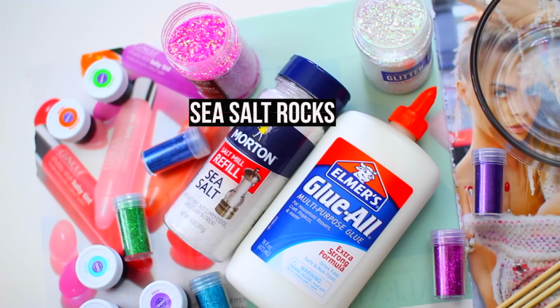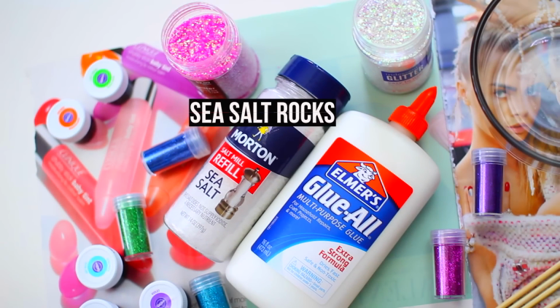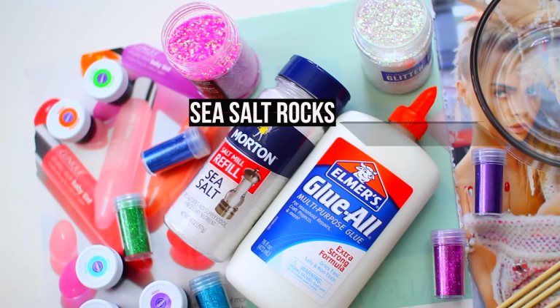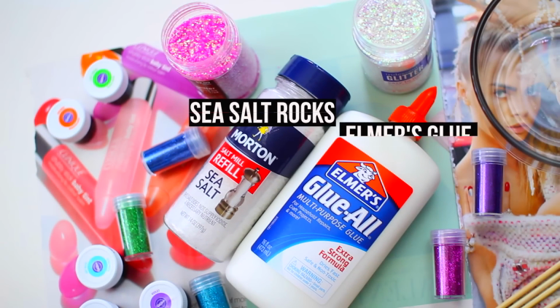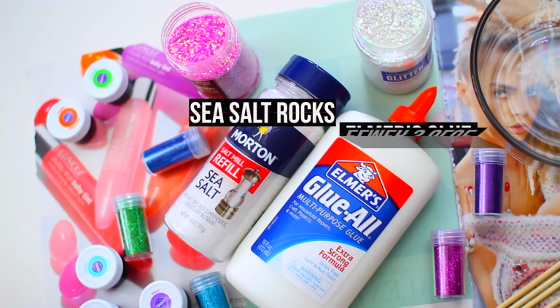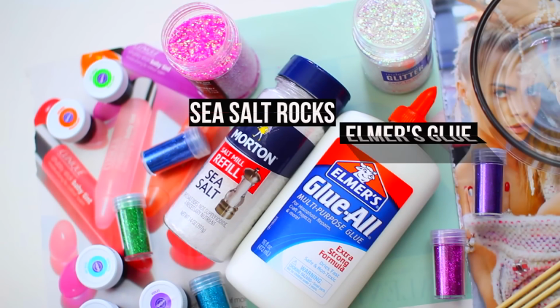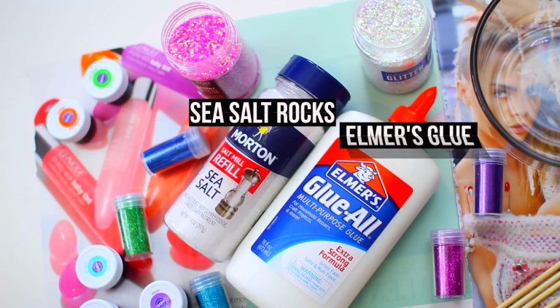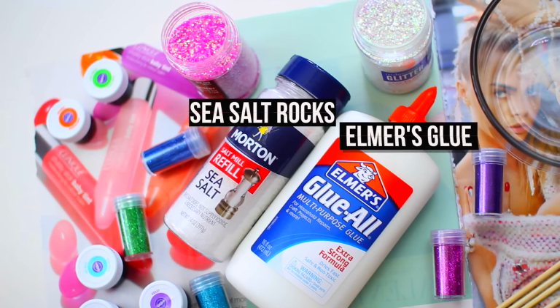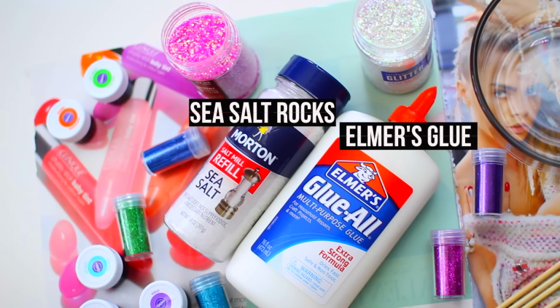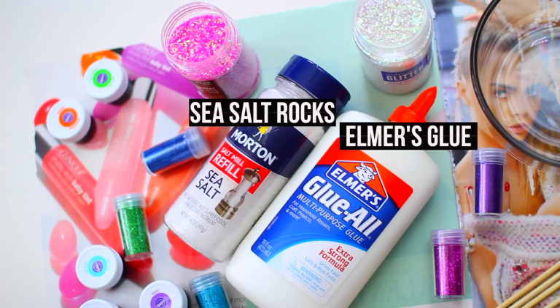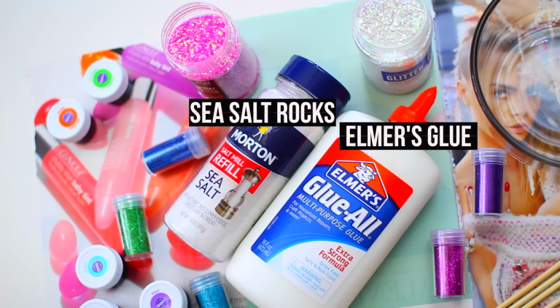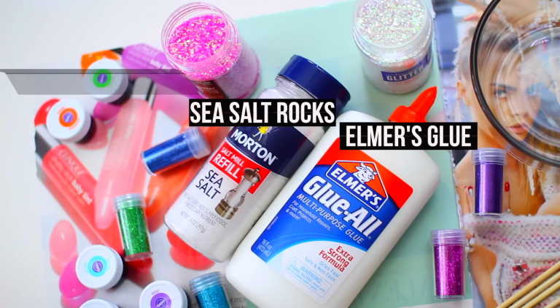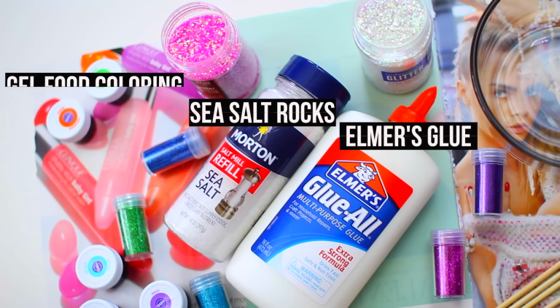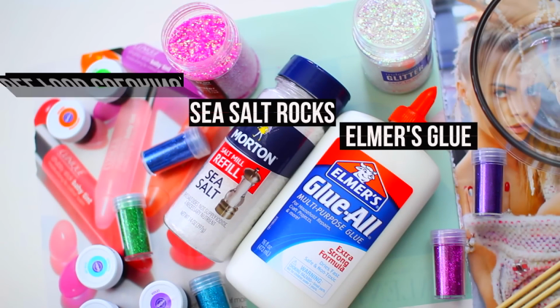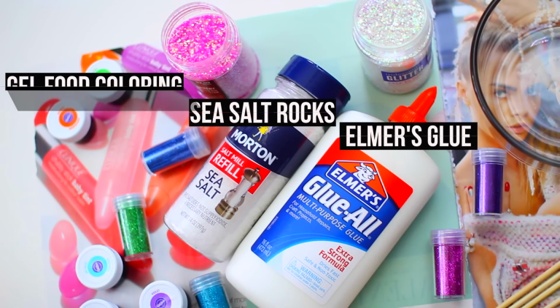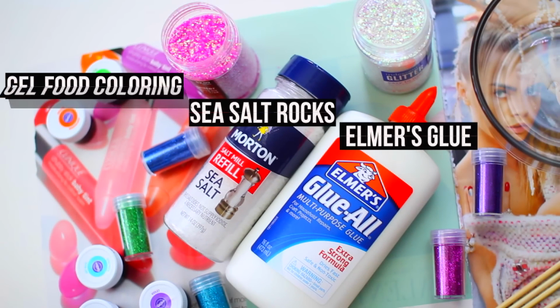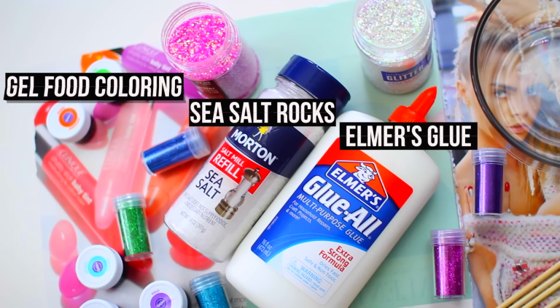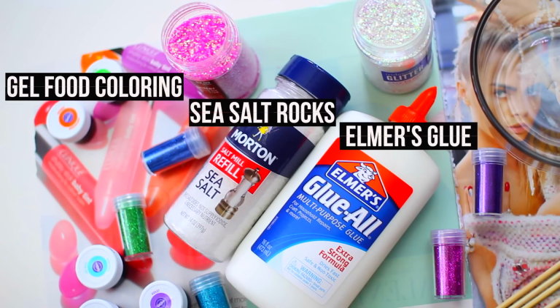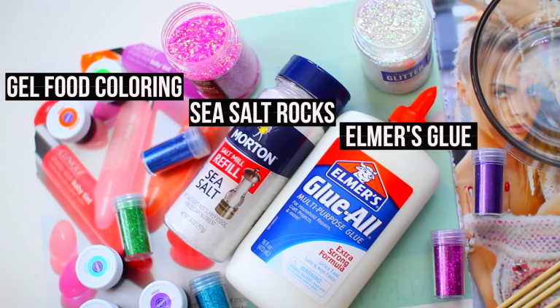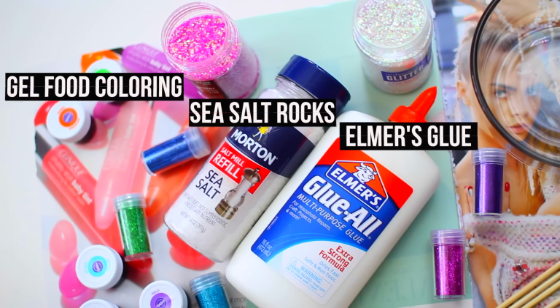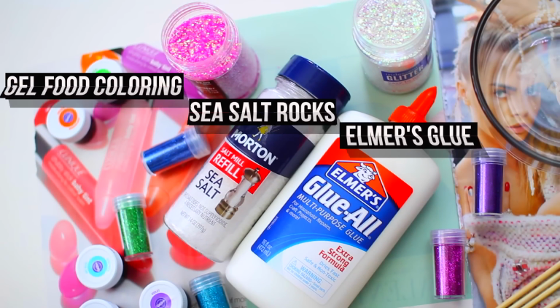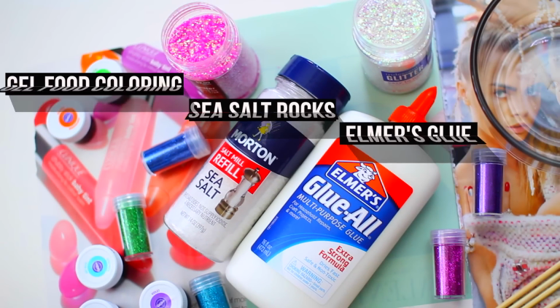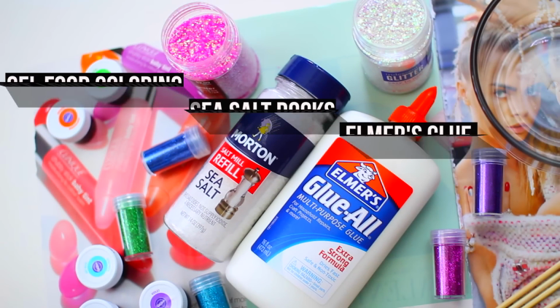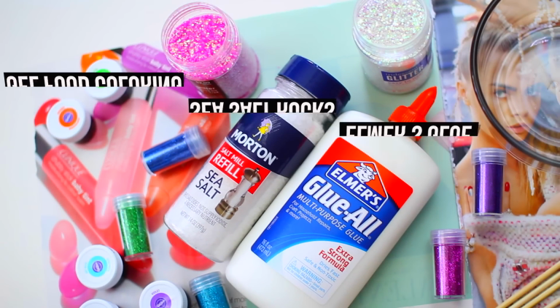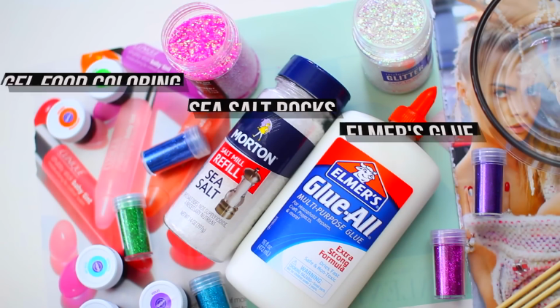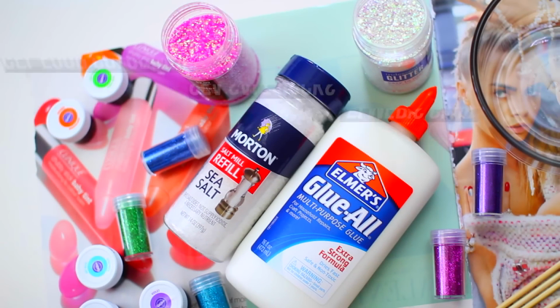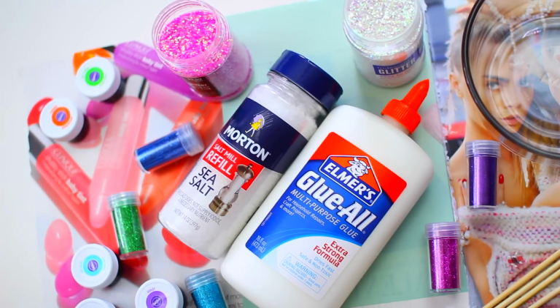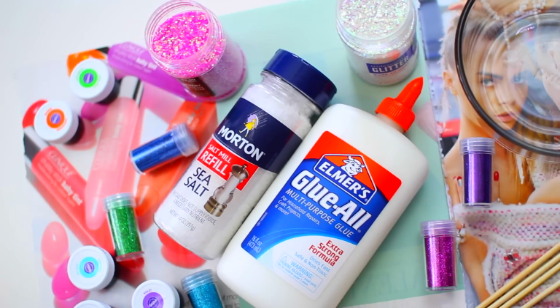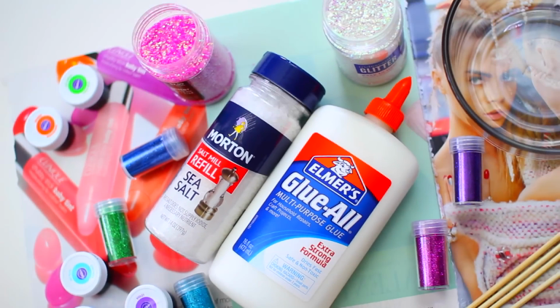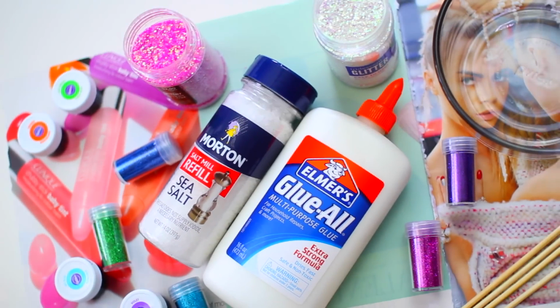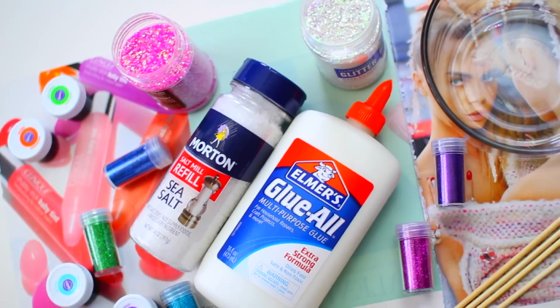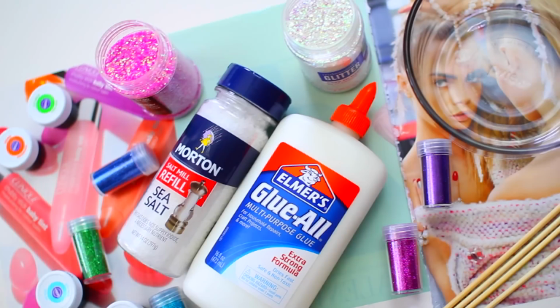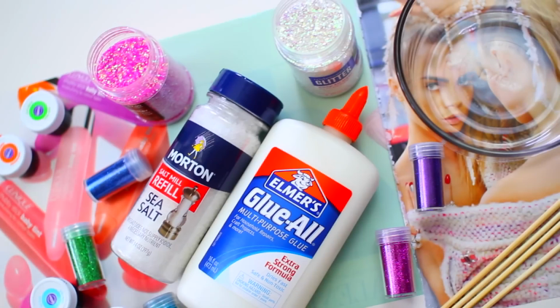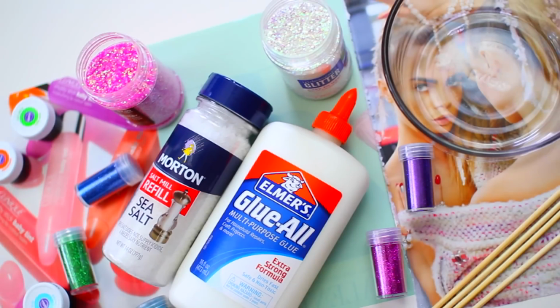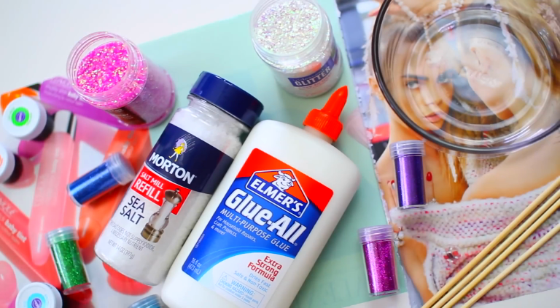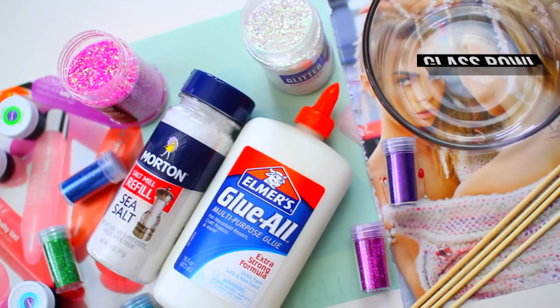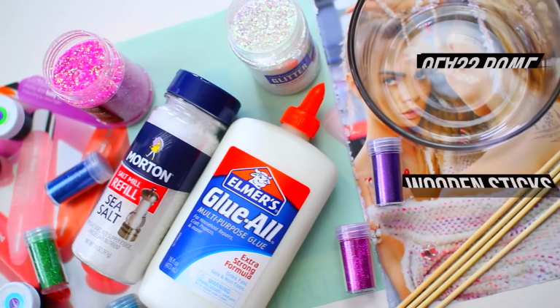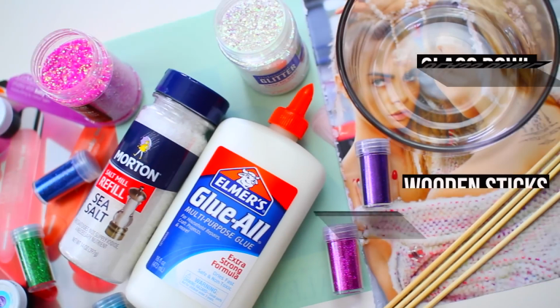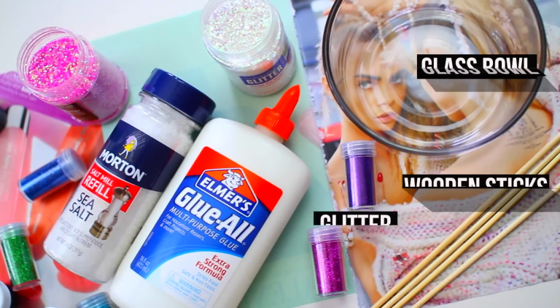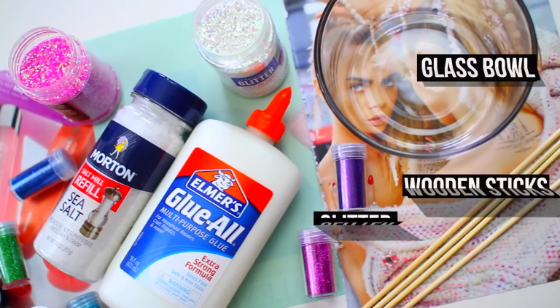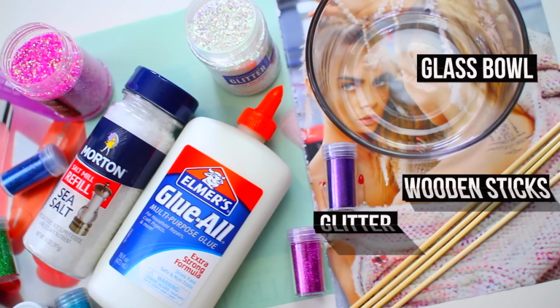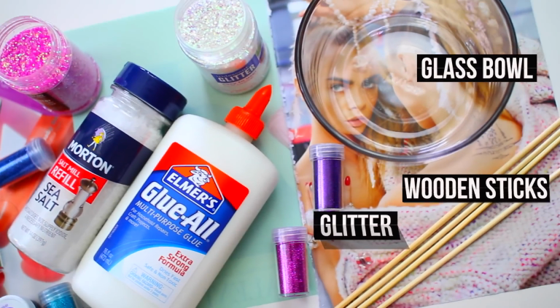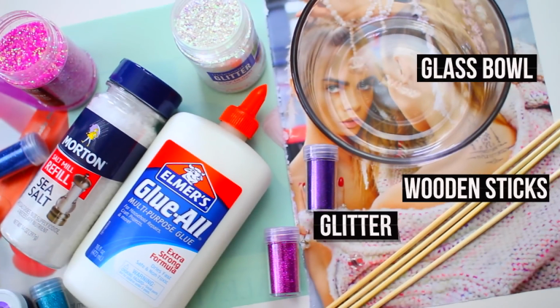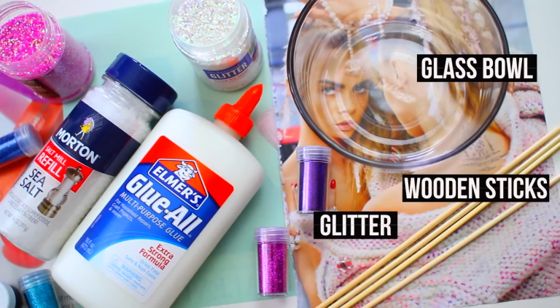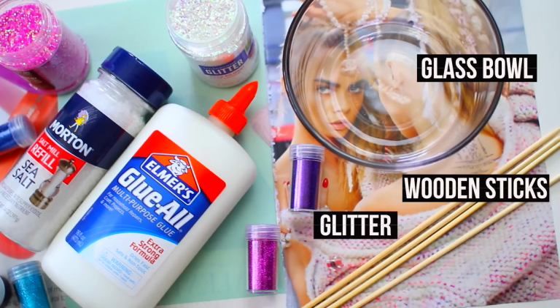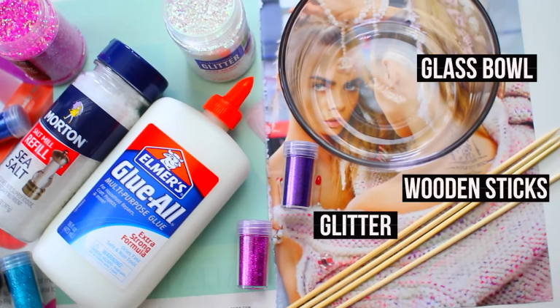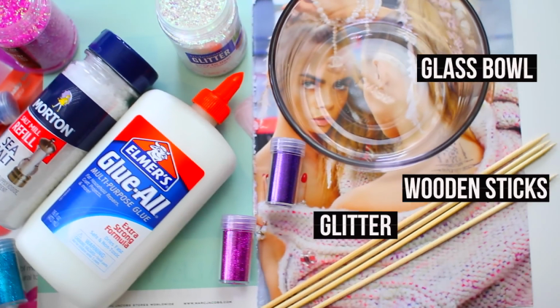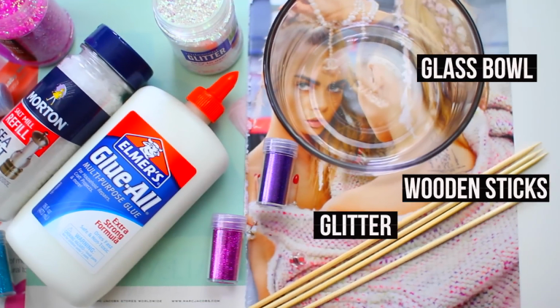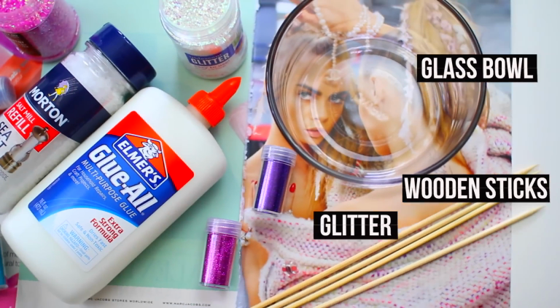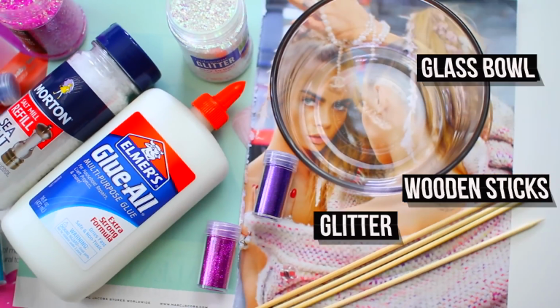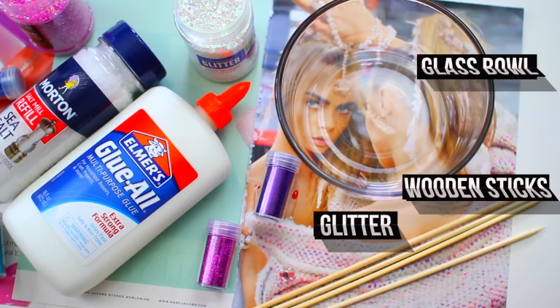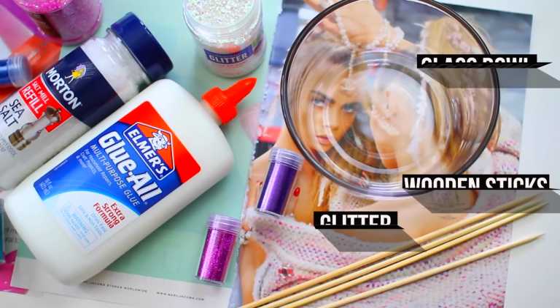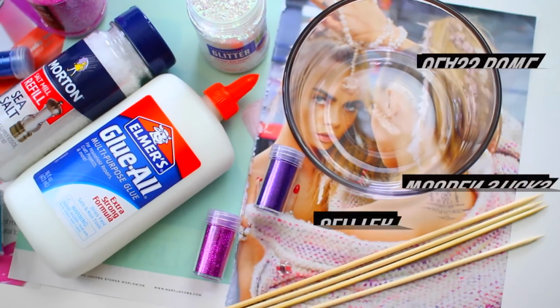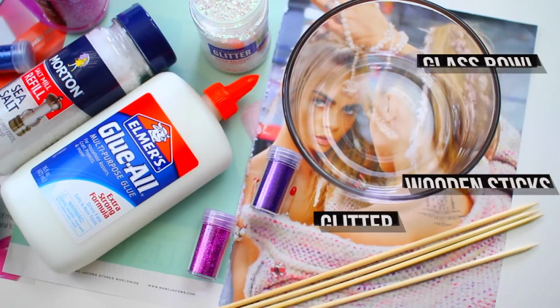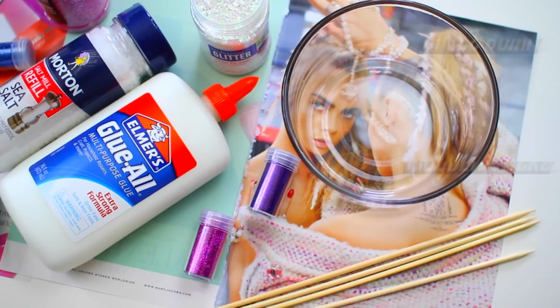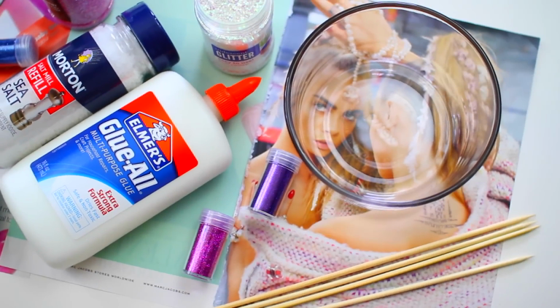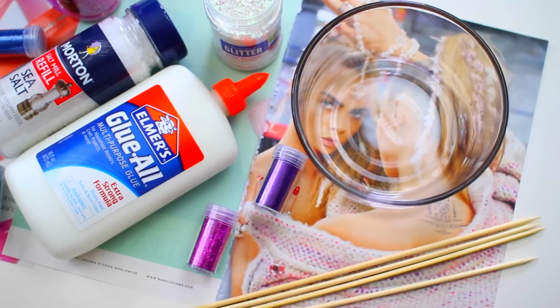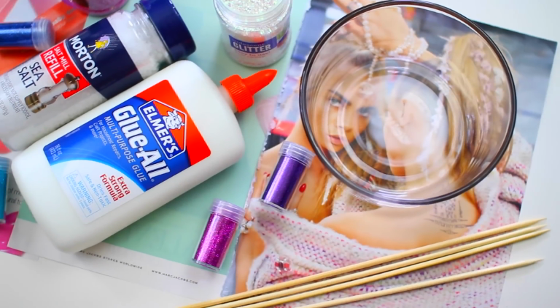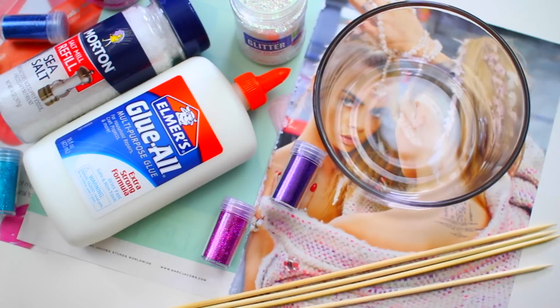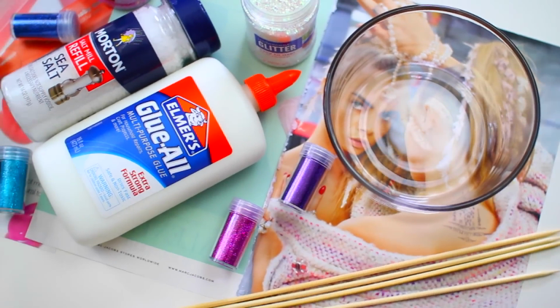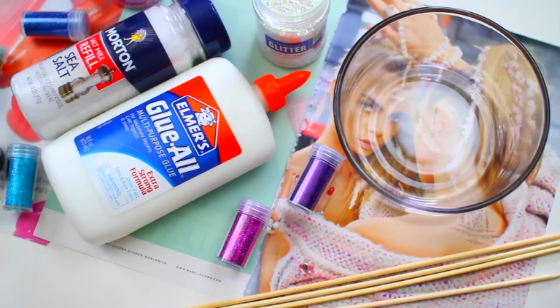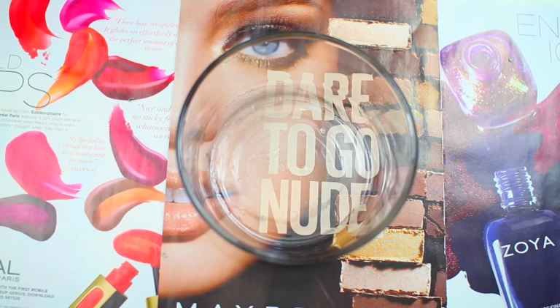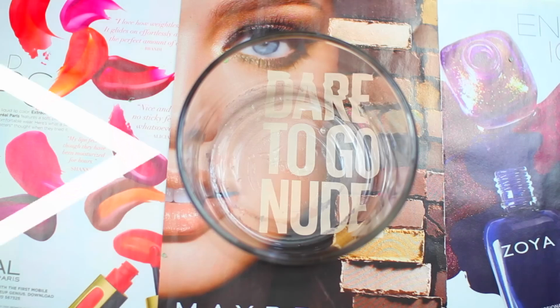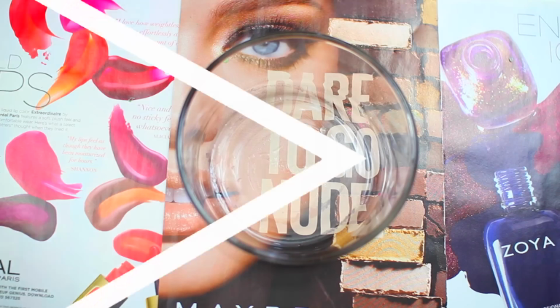What you'll need are sea salt rocks, Elmer's glue, gel food coloring, a glass bowl, wooden sticks, and some glitter.